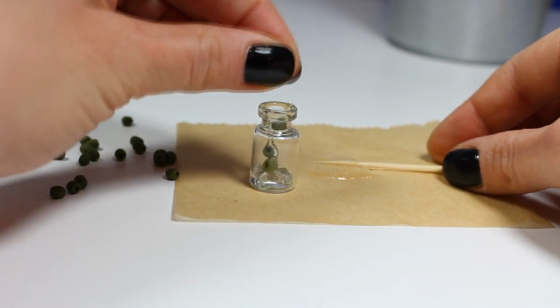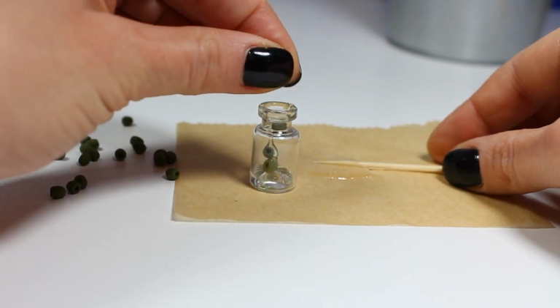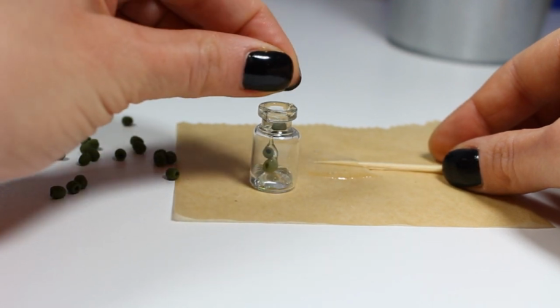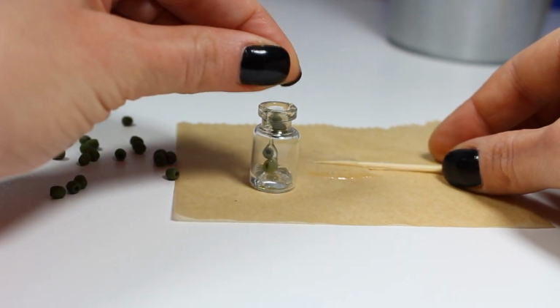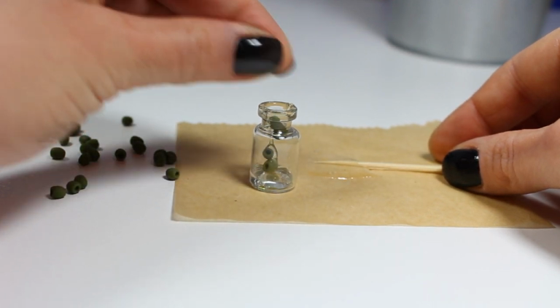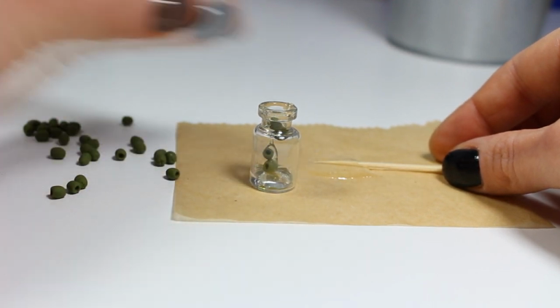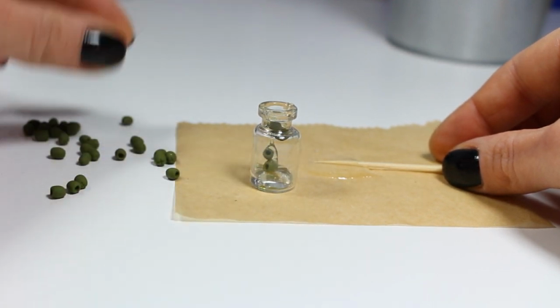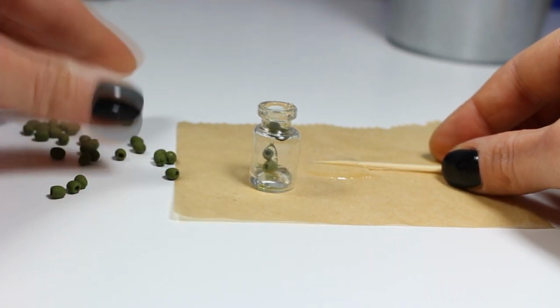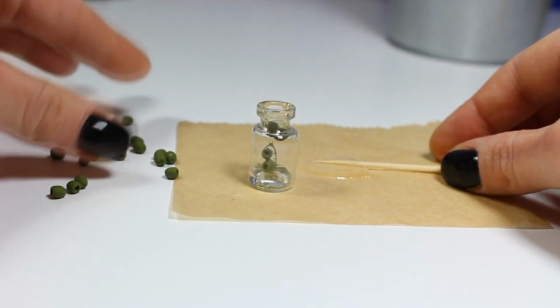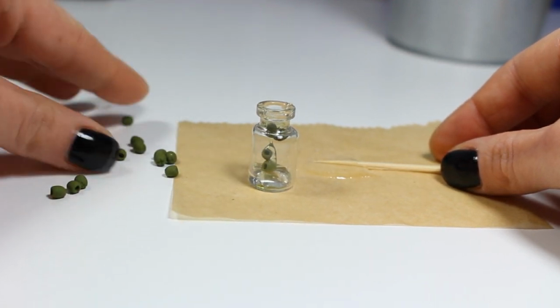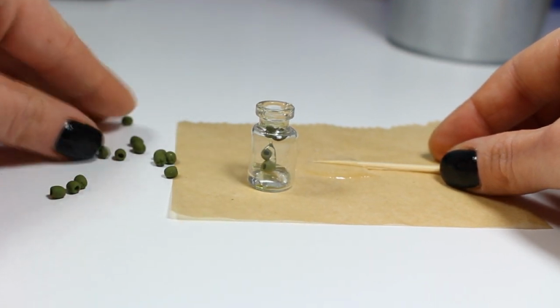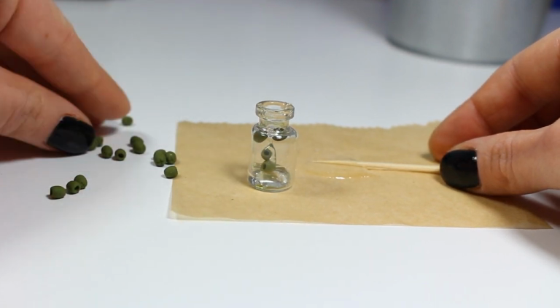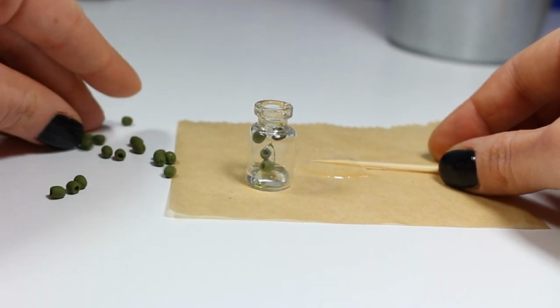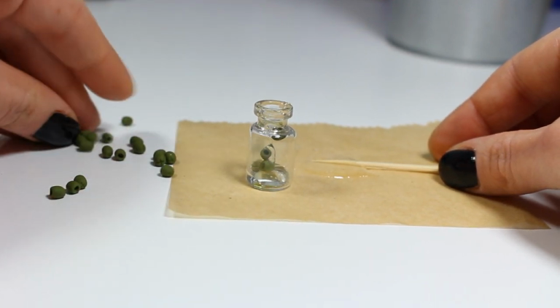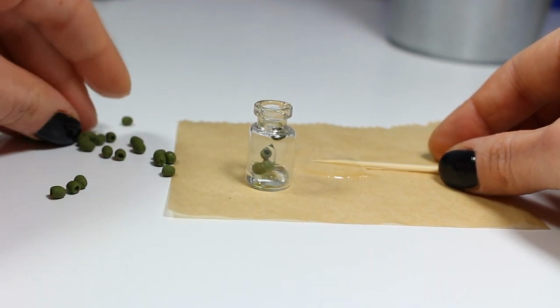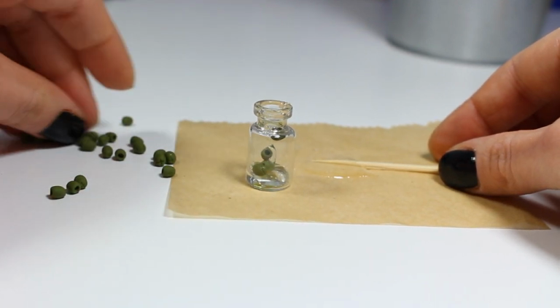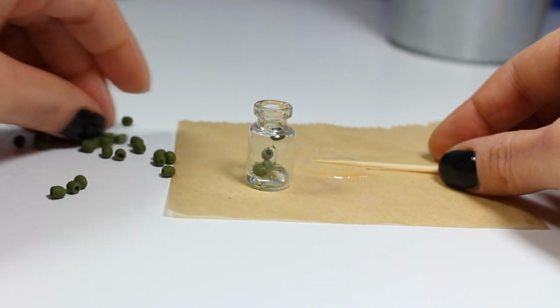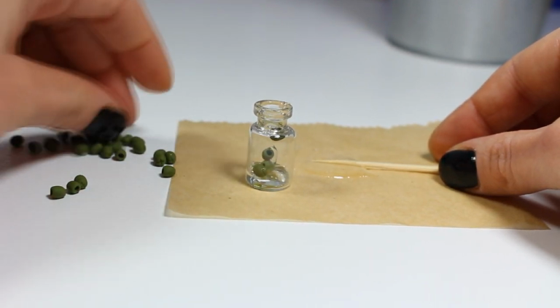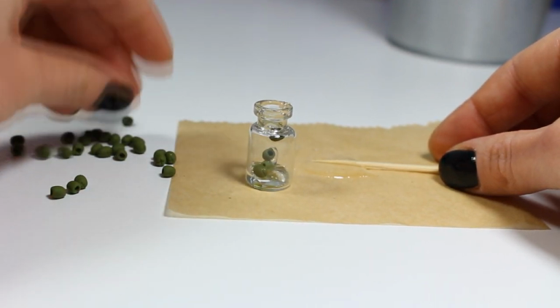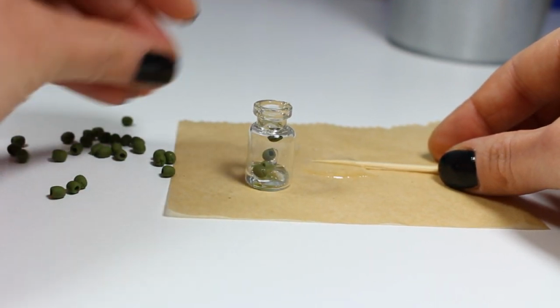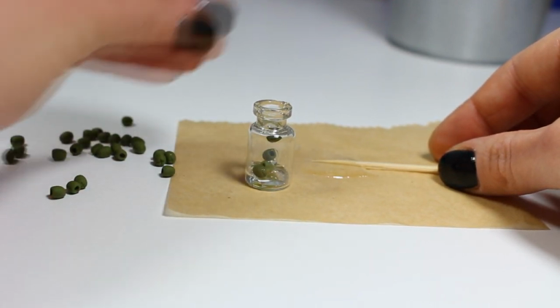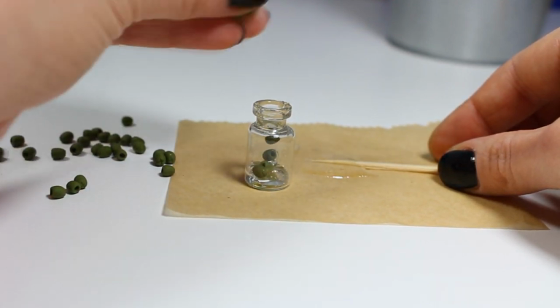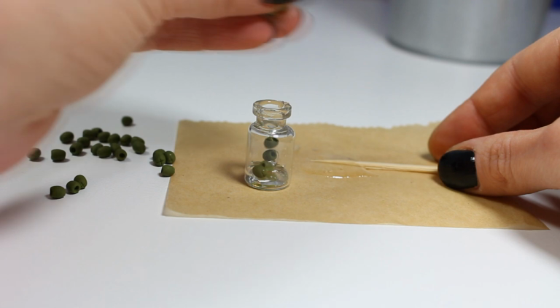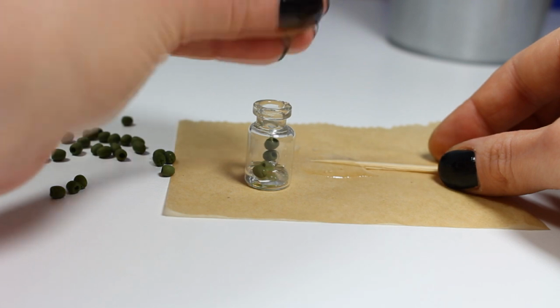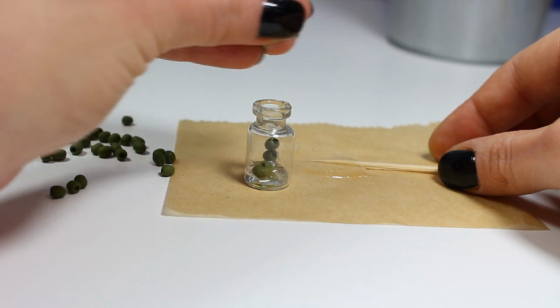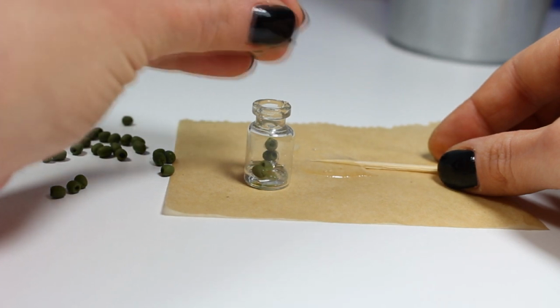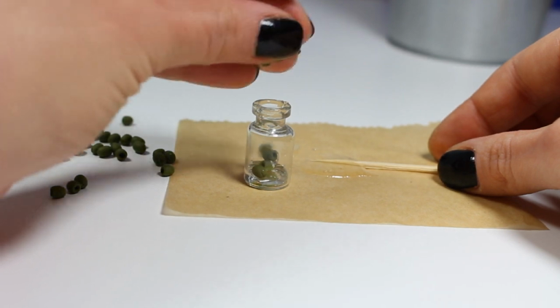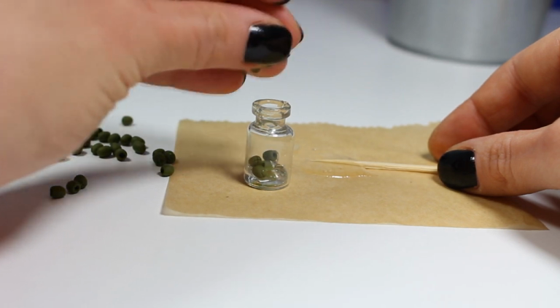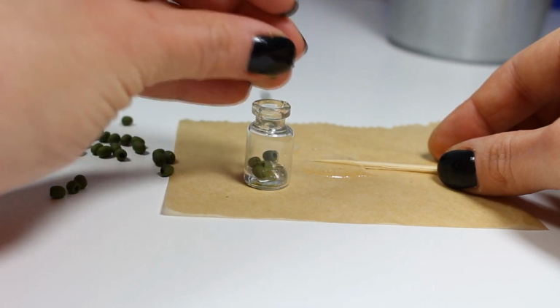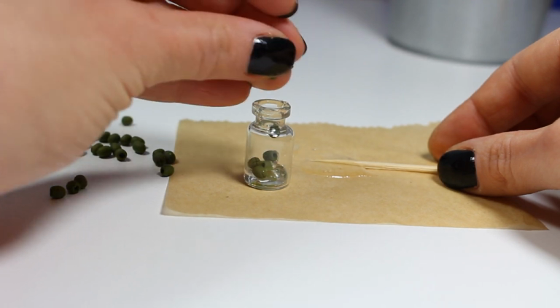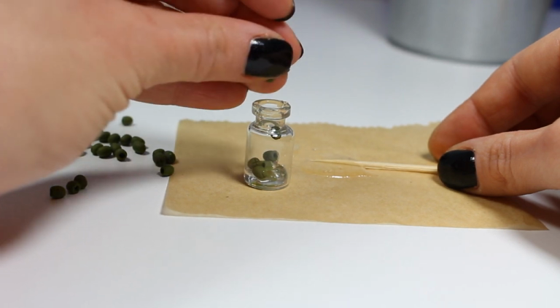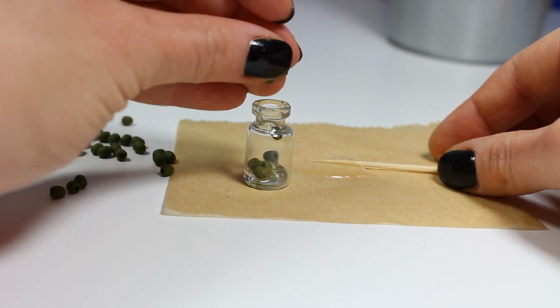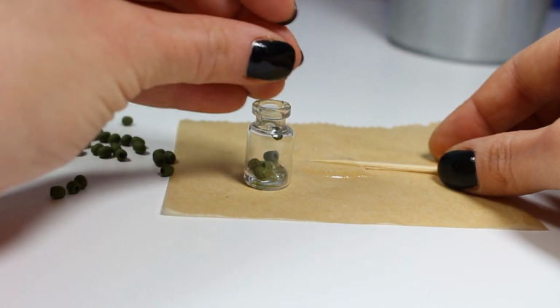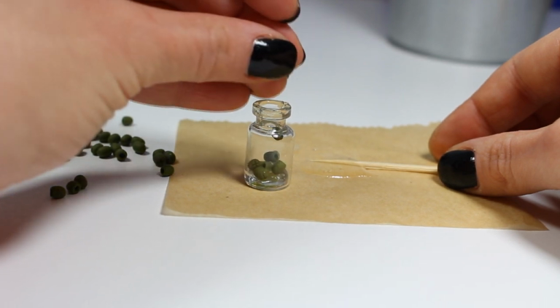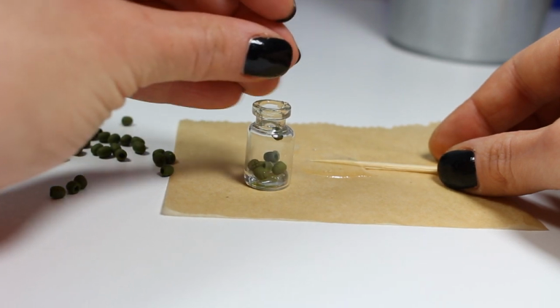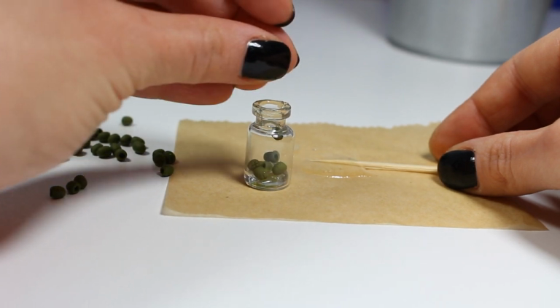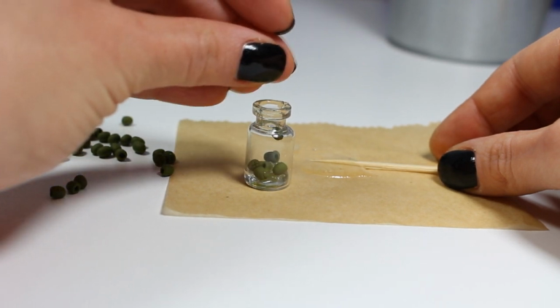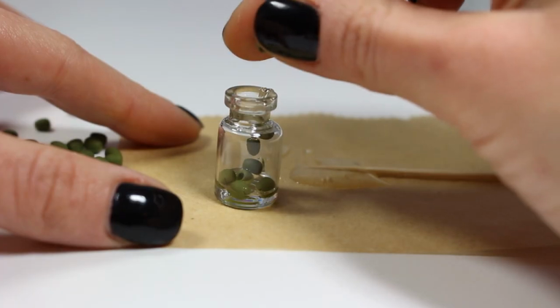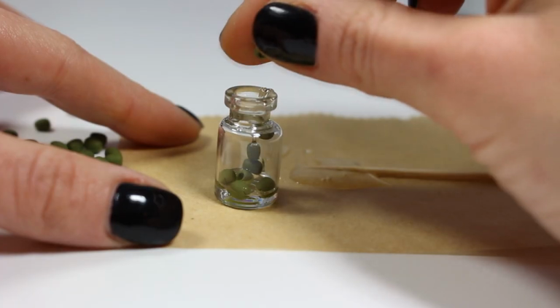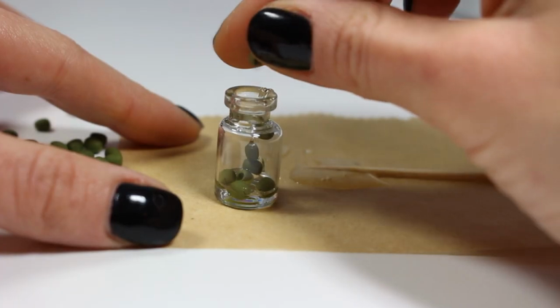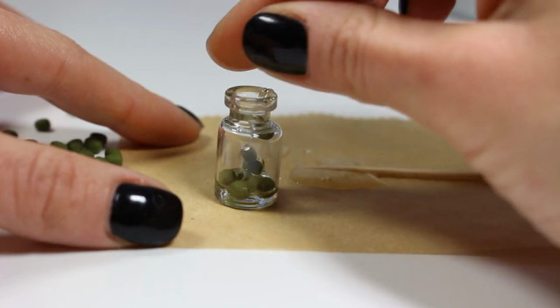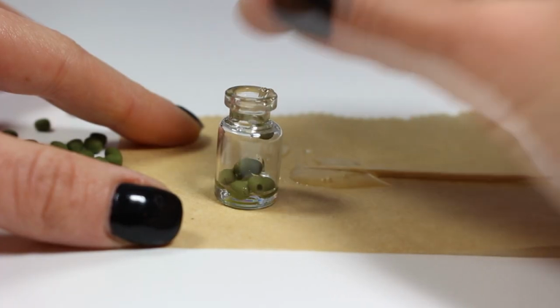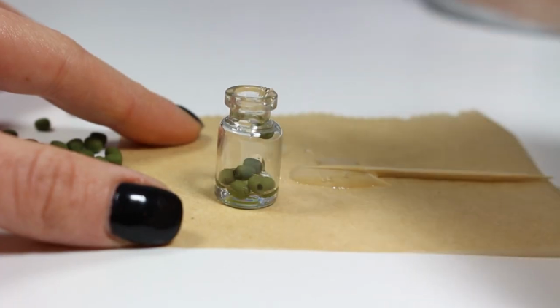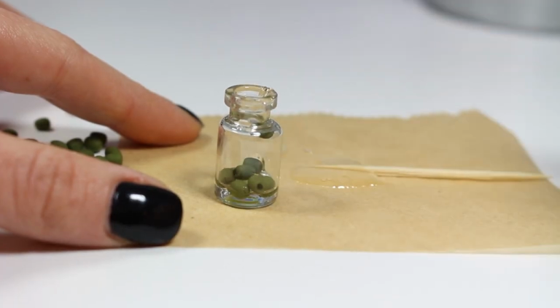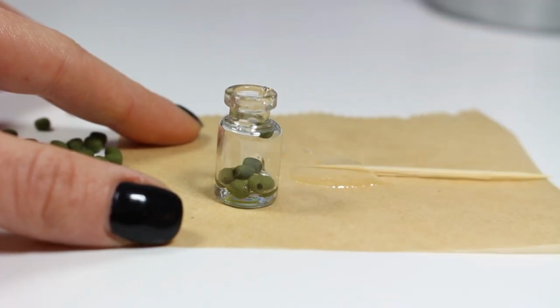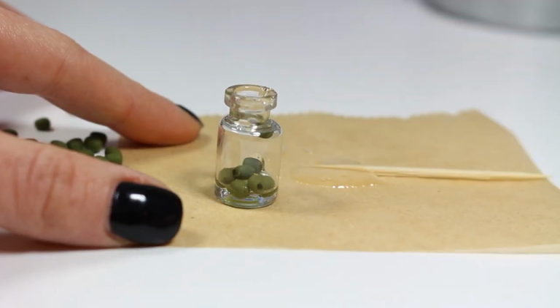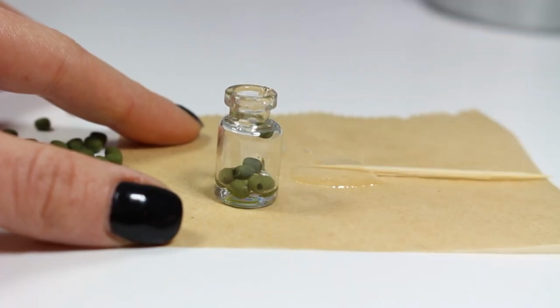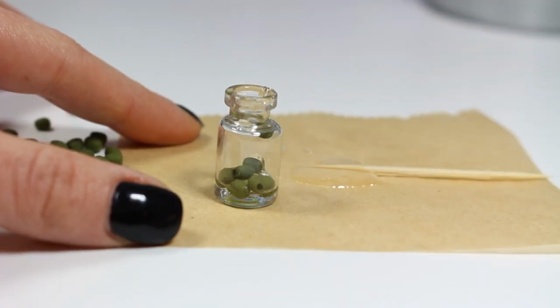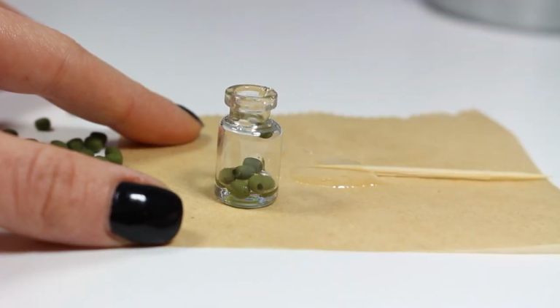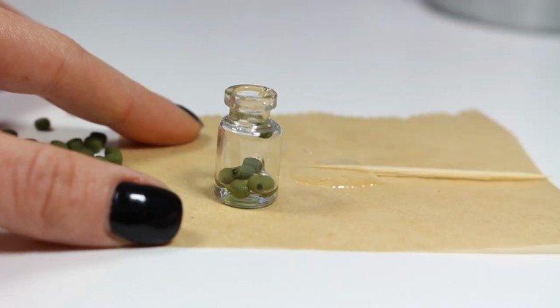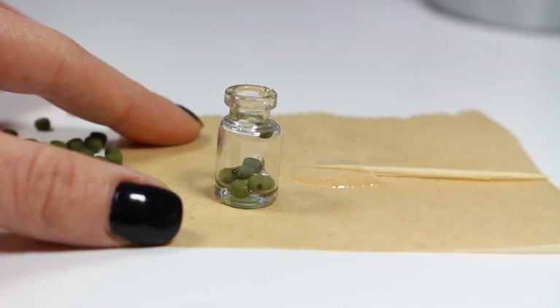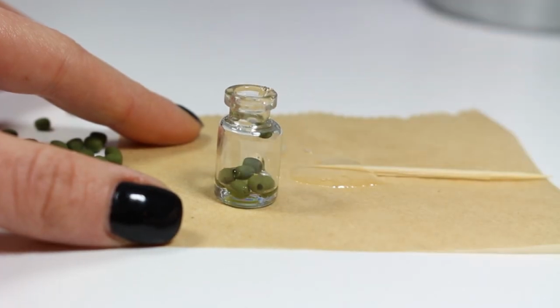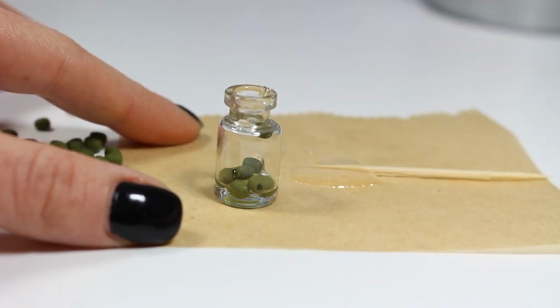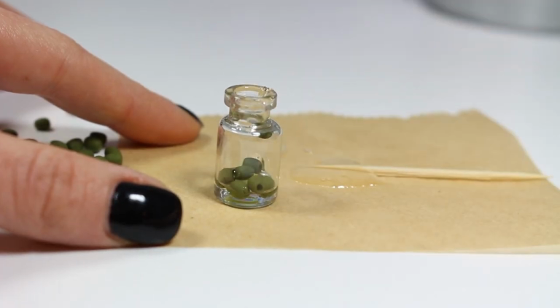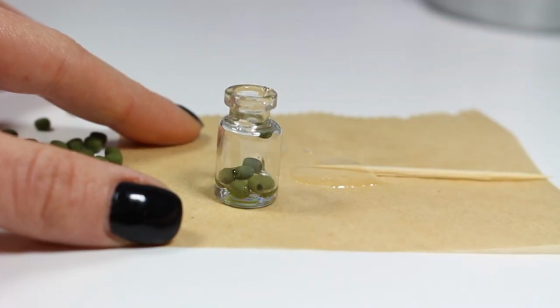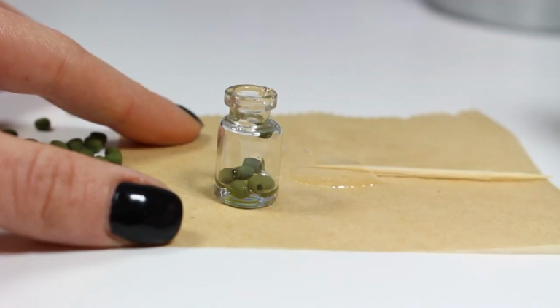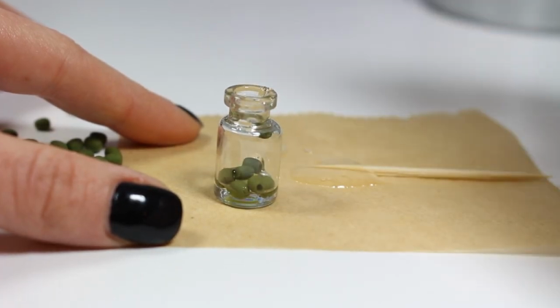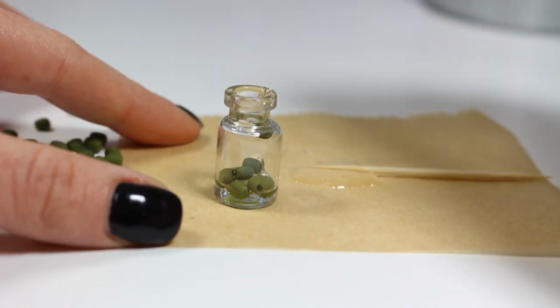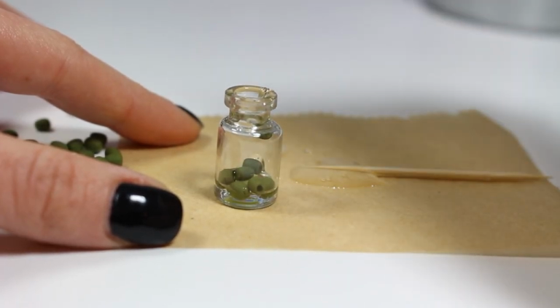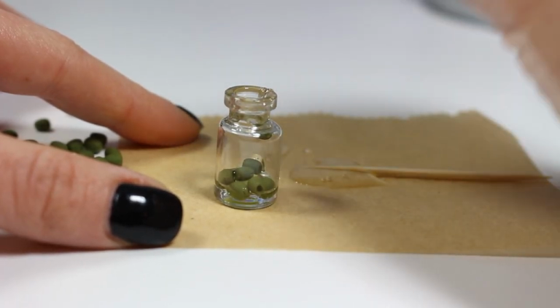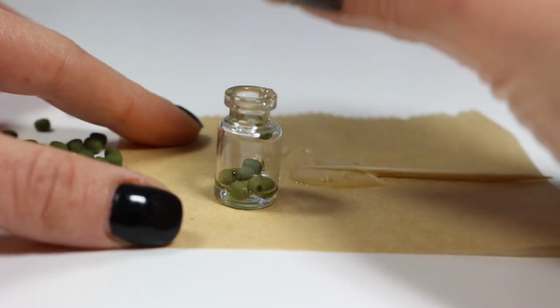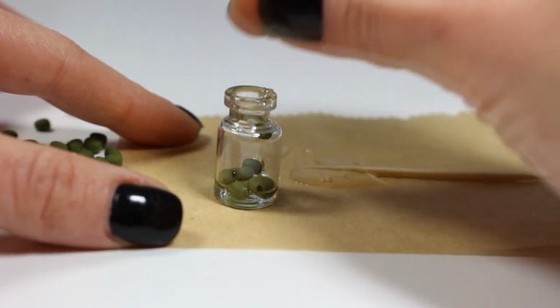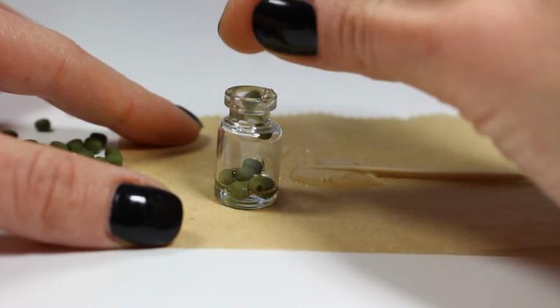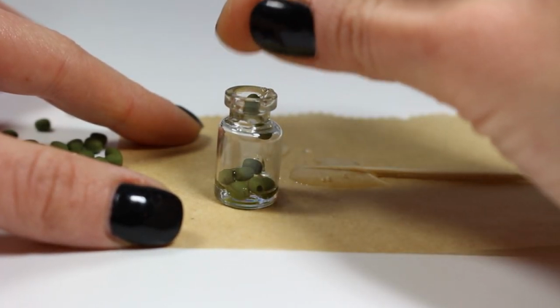Then you want to wait until the resin hardens completely. This actually depends on the resin brand — you can wait minutes or long hours.